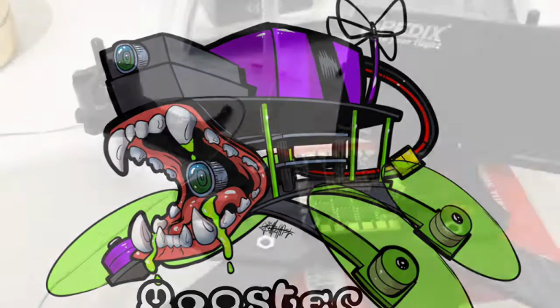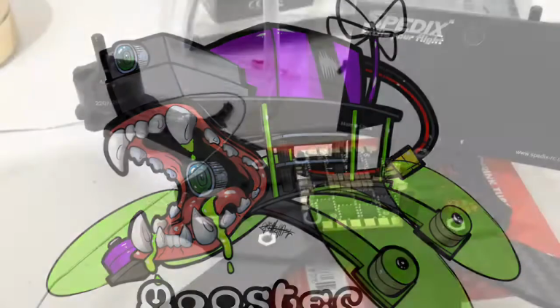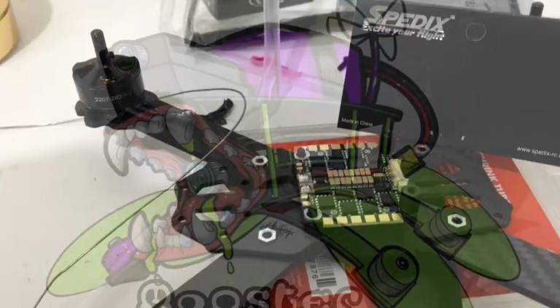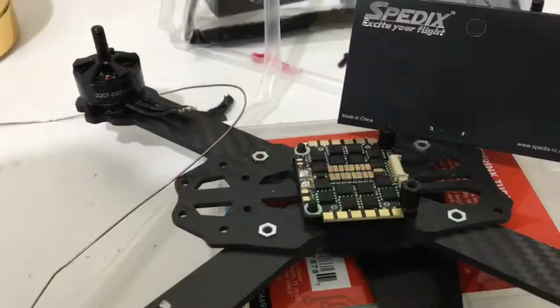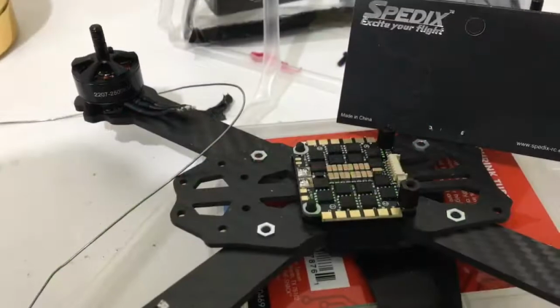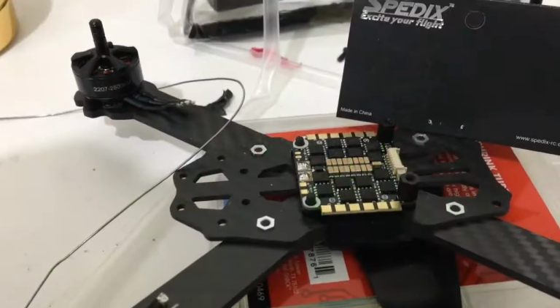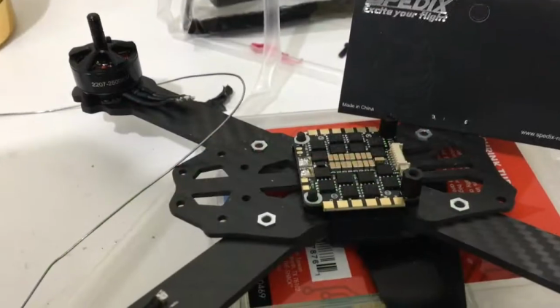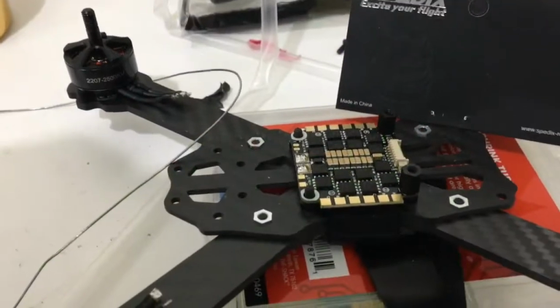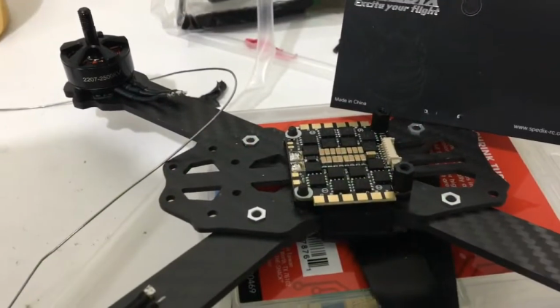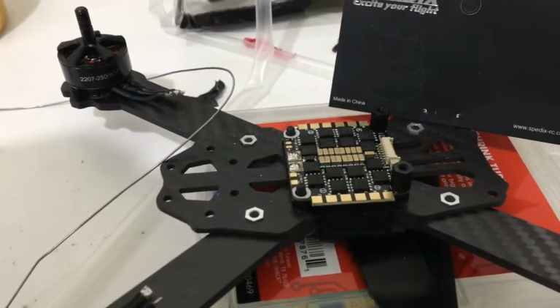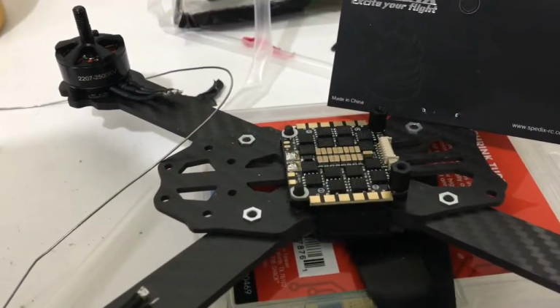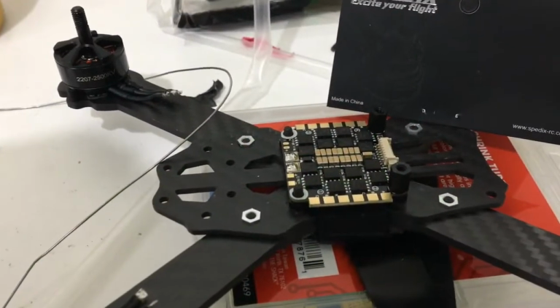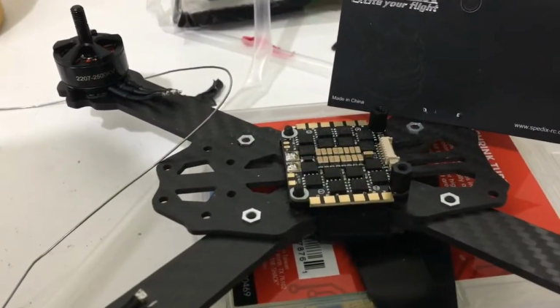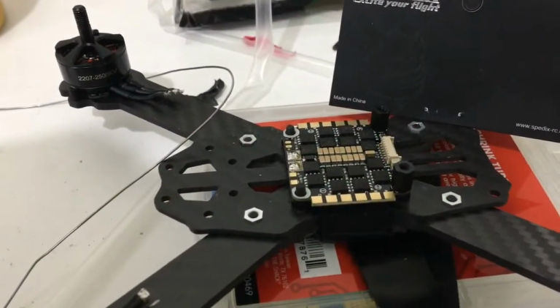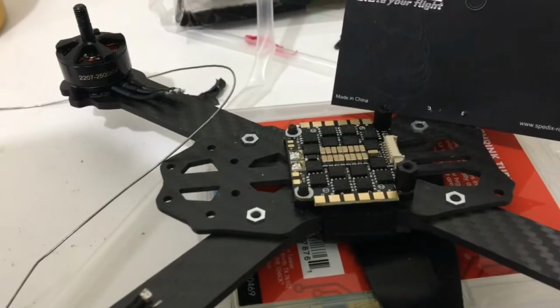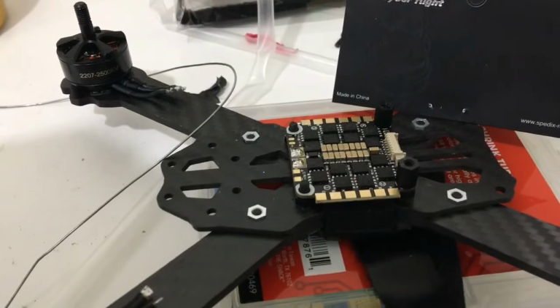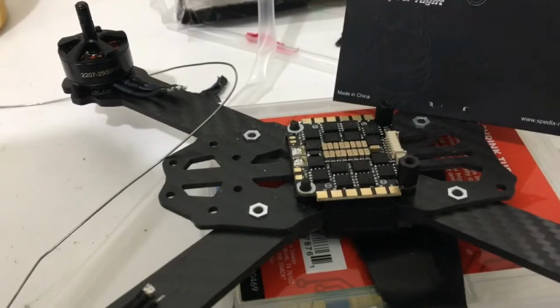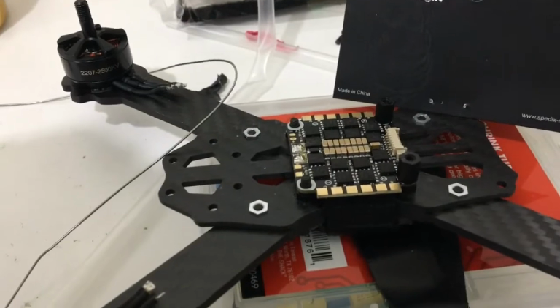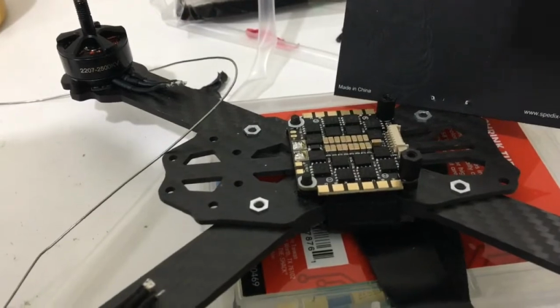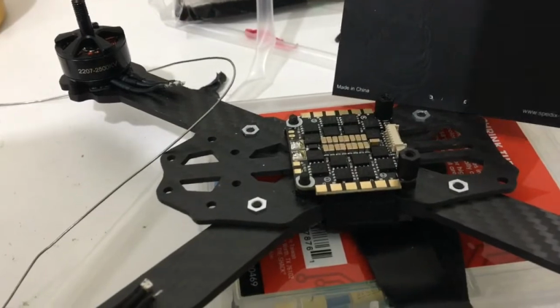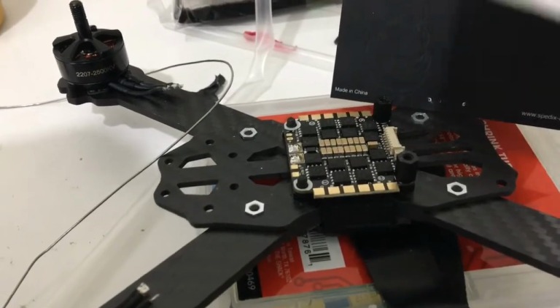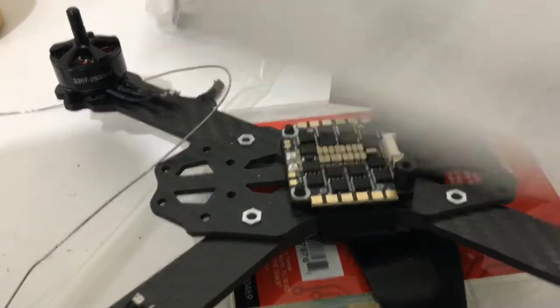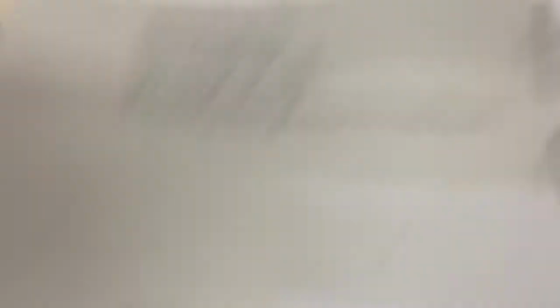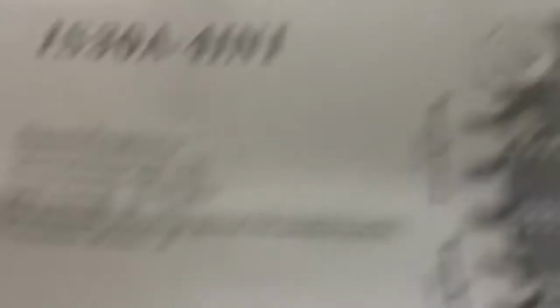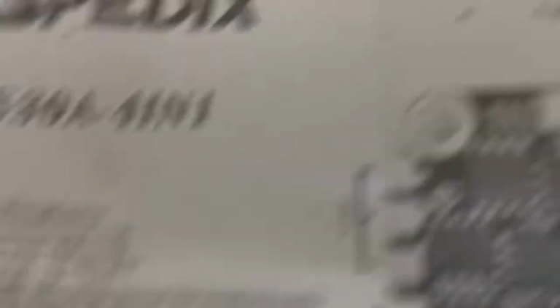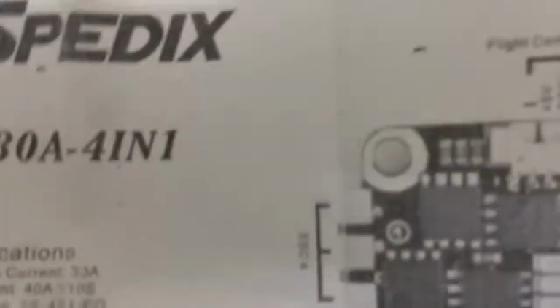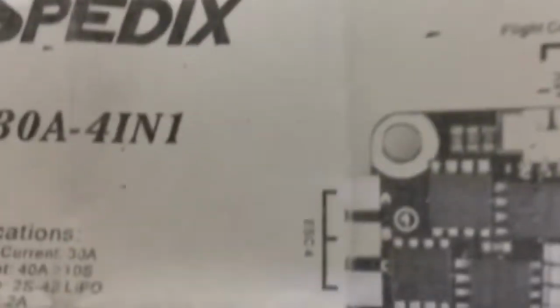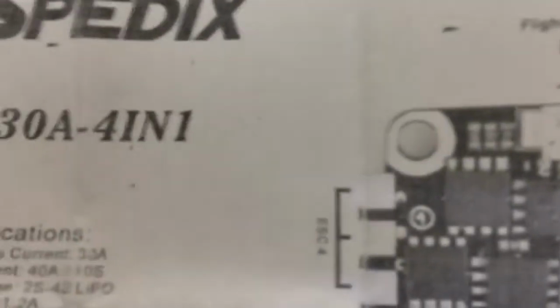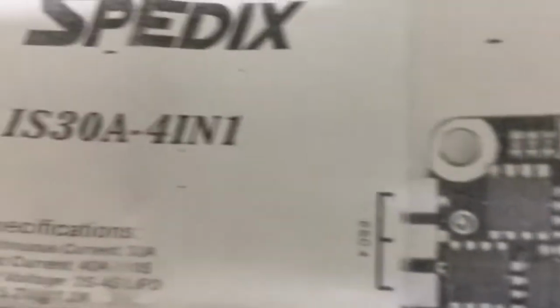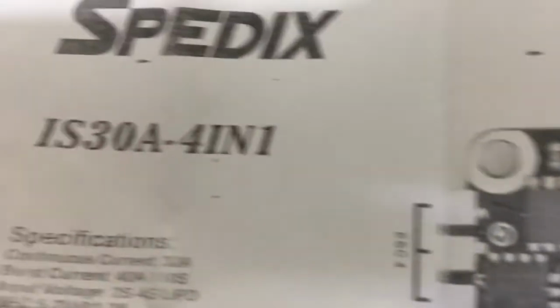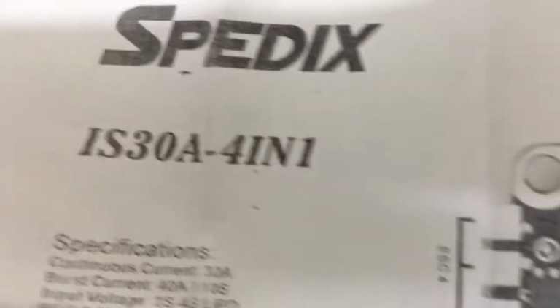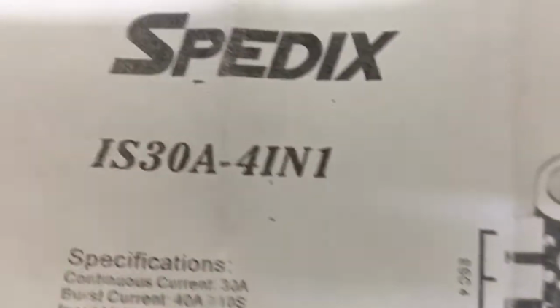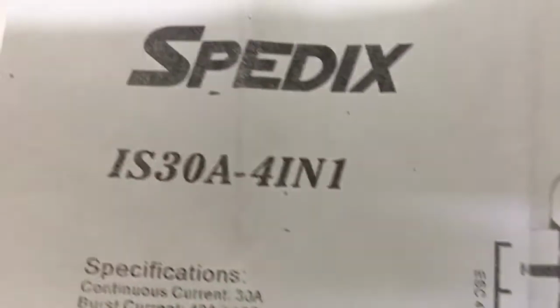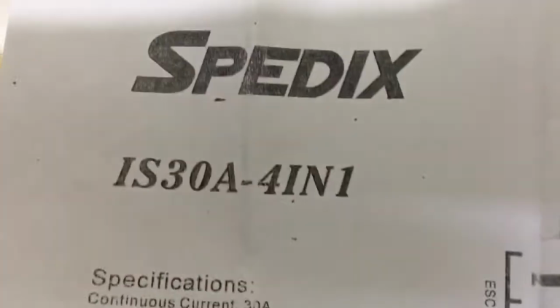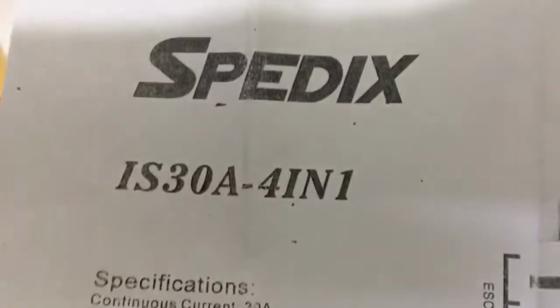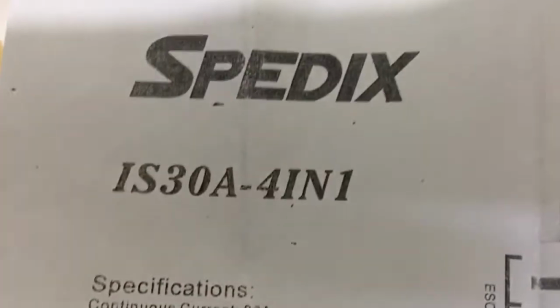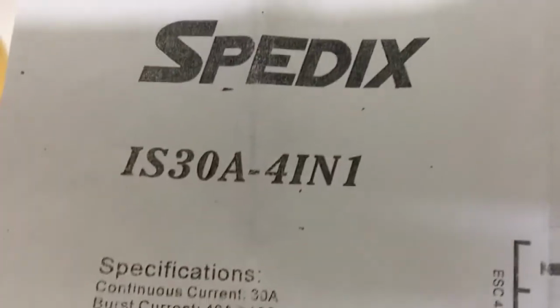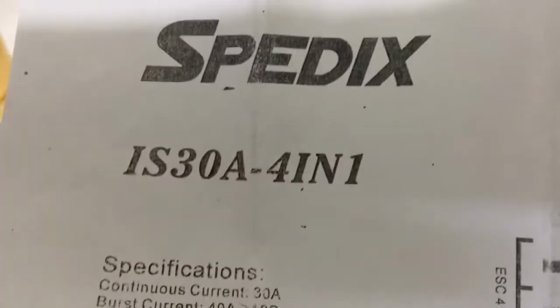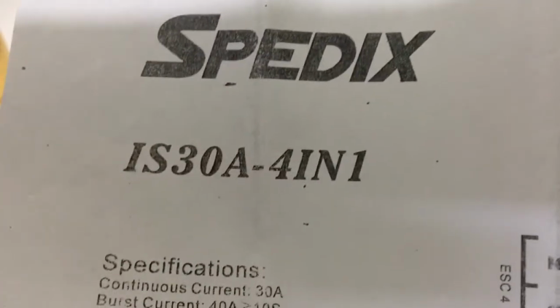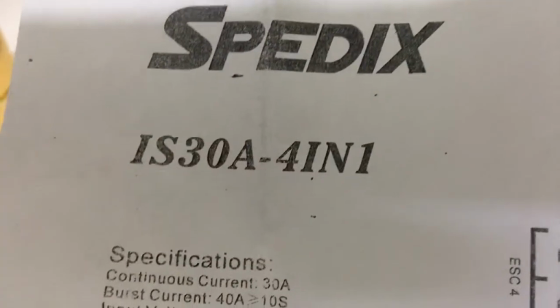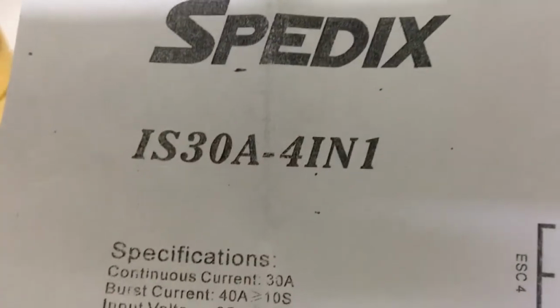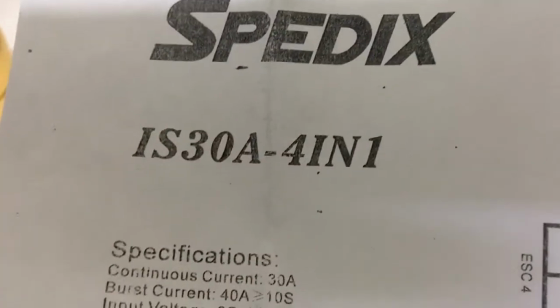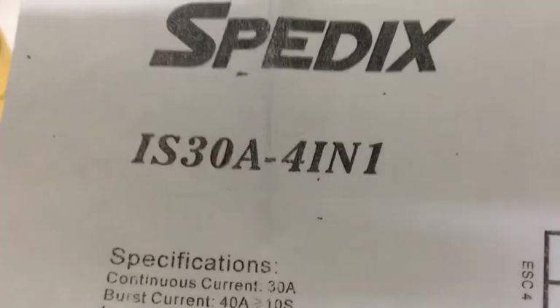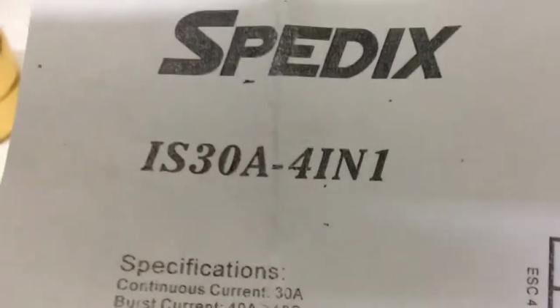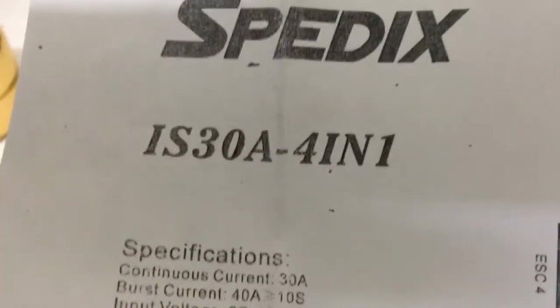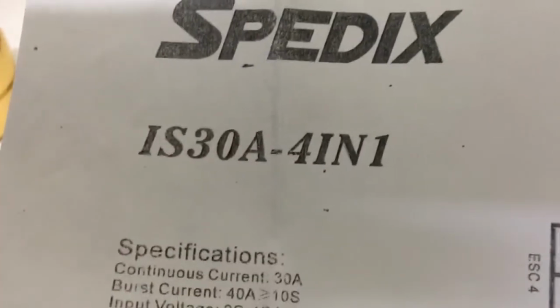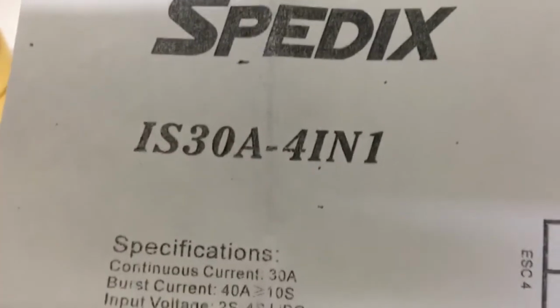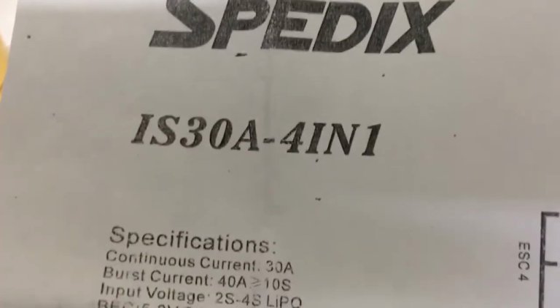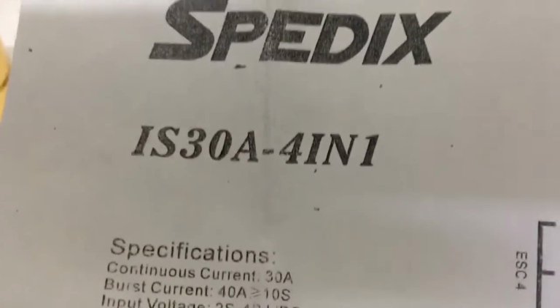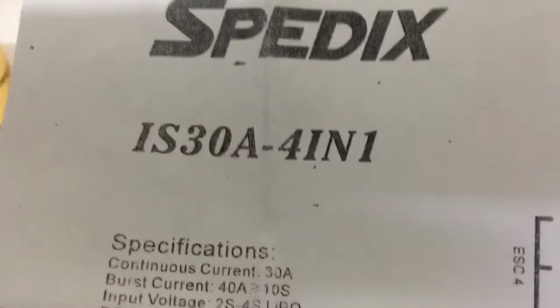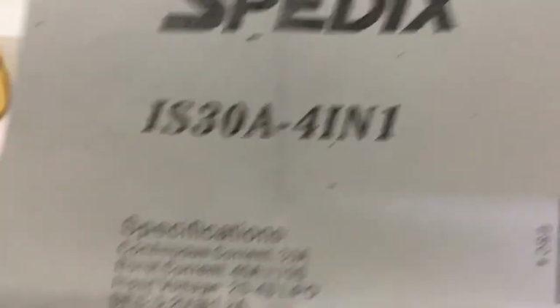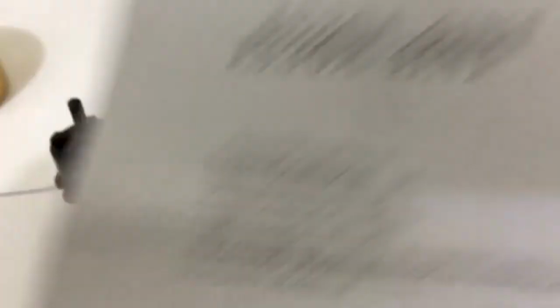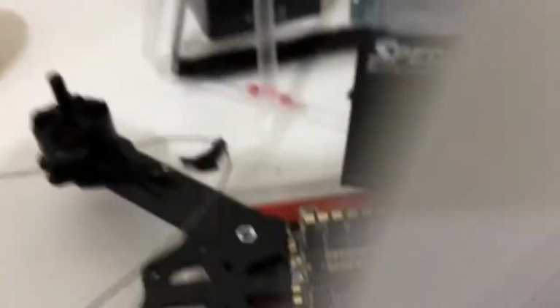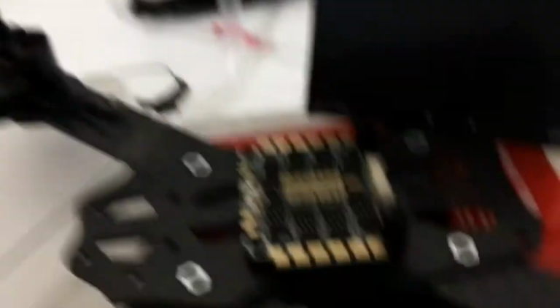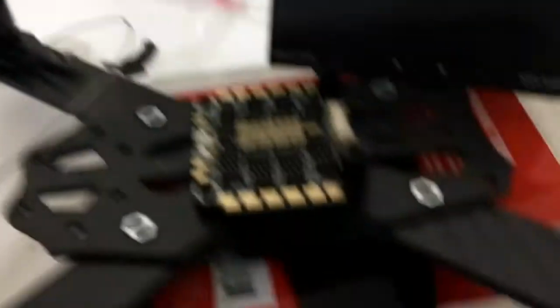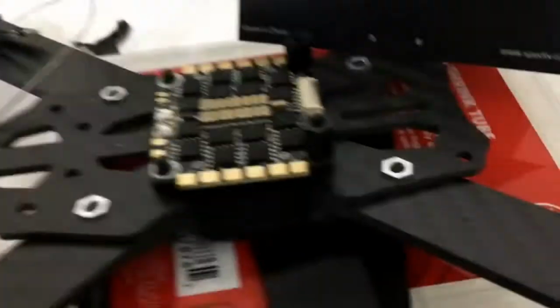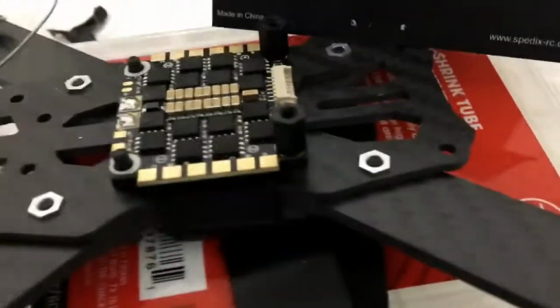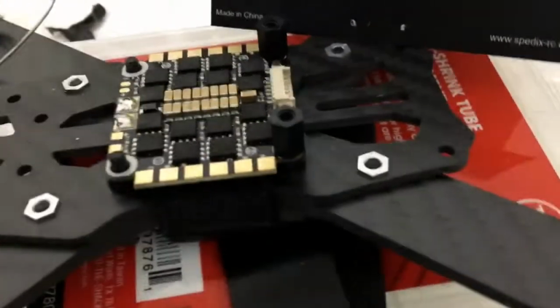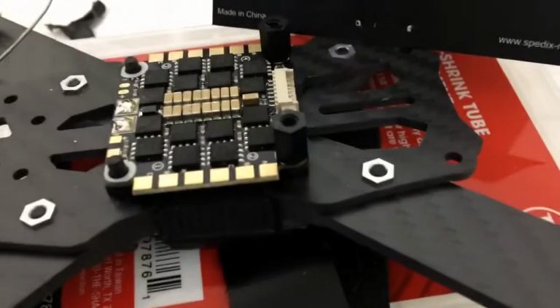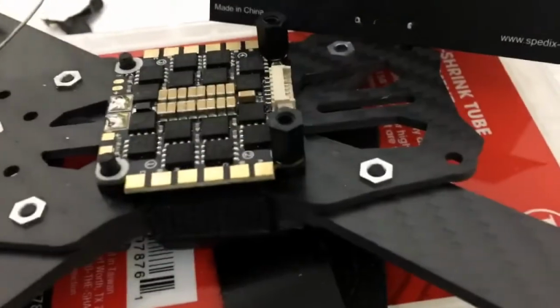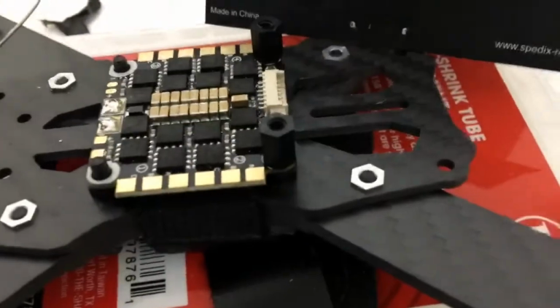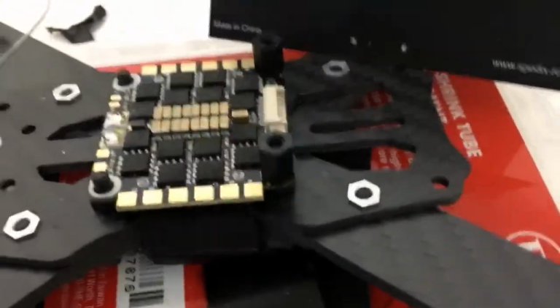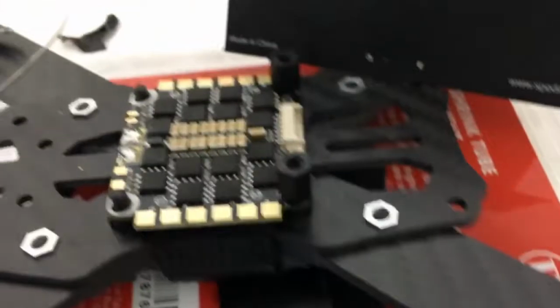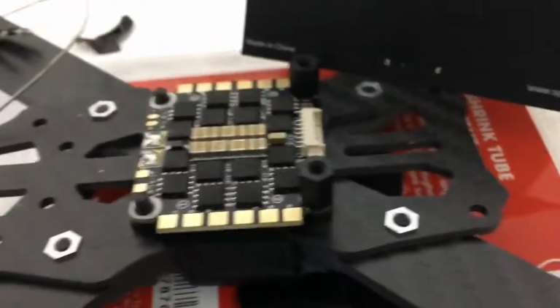Welcome to MonsterQuads. Today we're going to show you the installation of the Speedix IS30A 4-in-1 ESC.